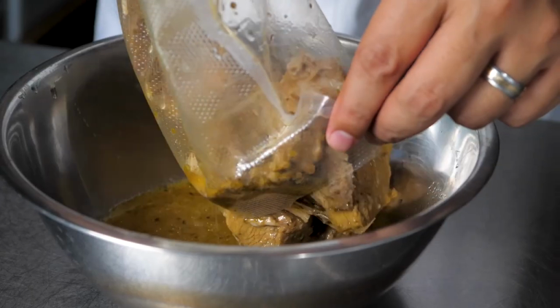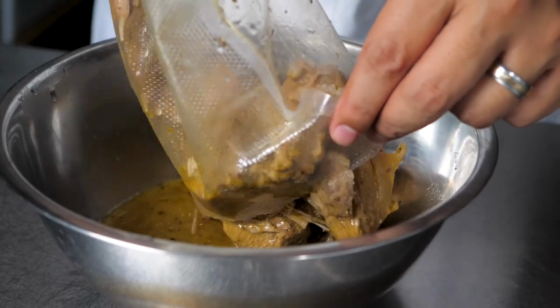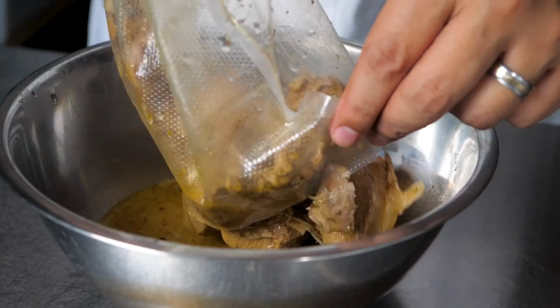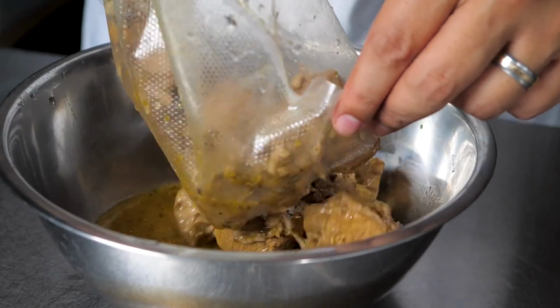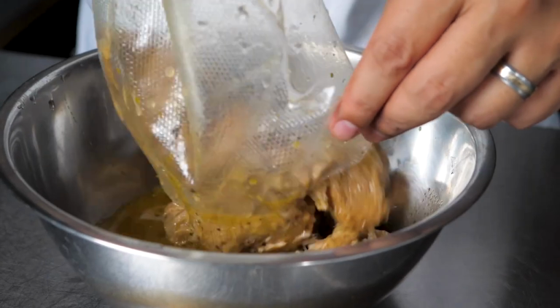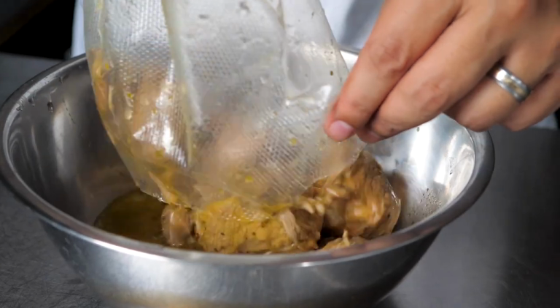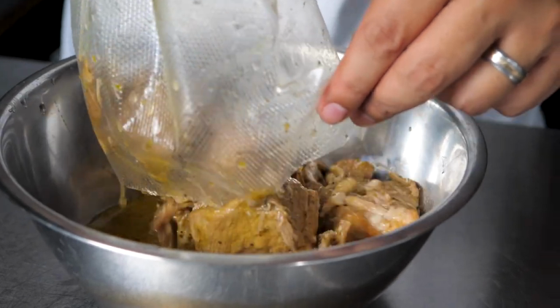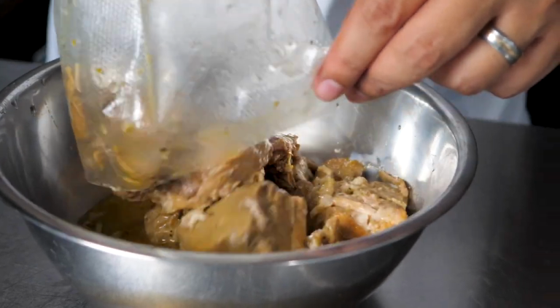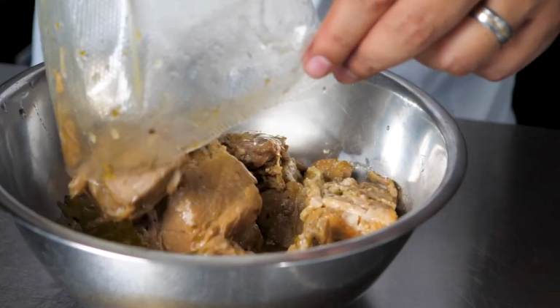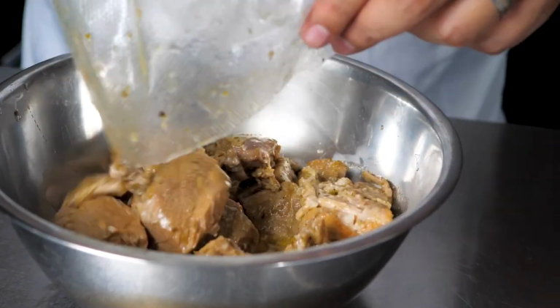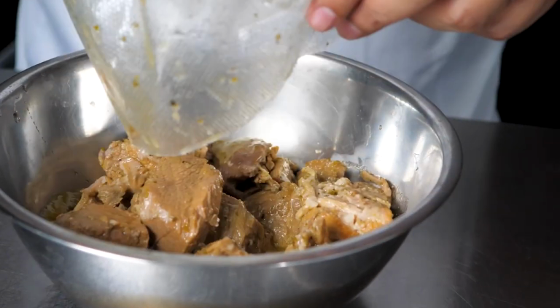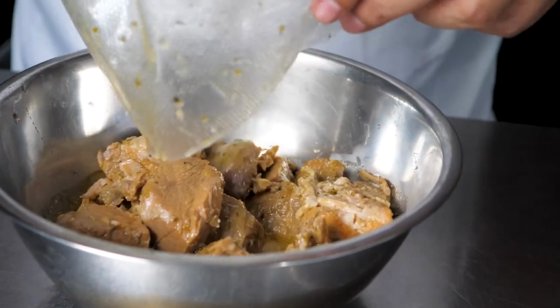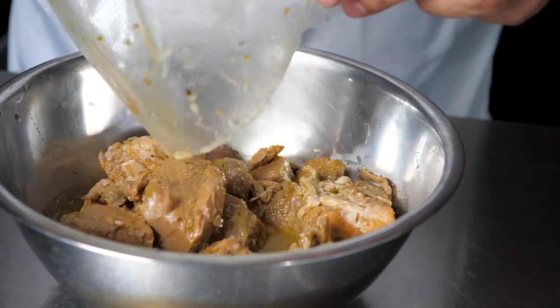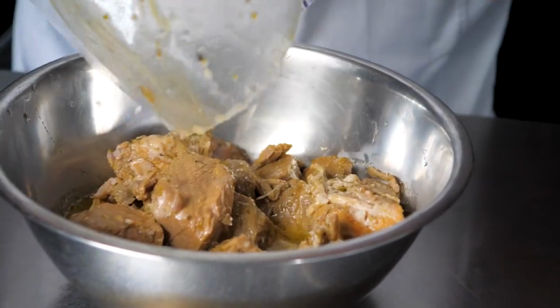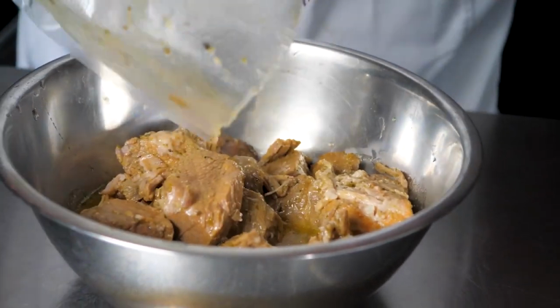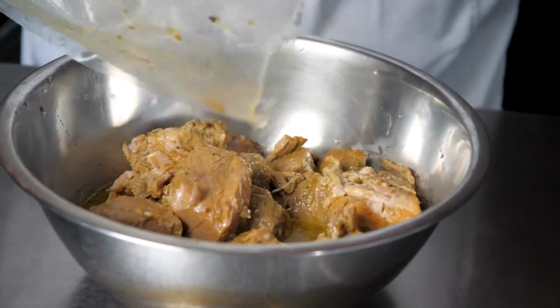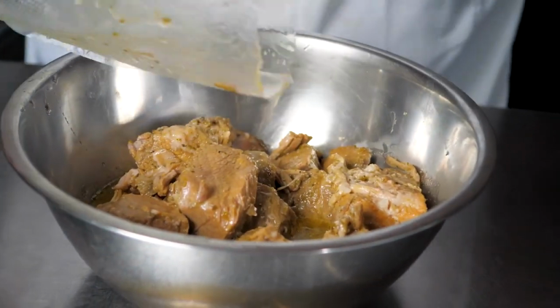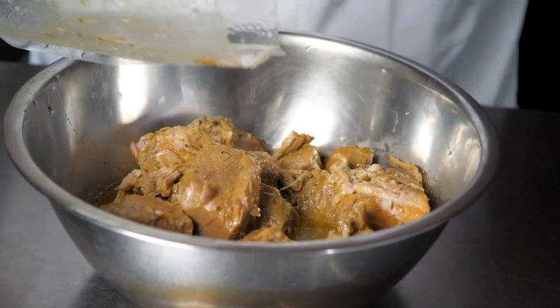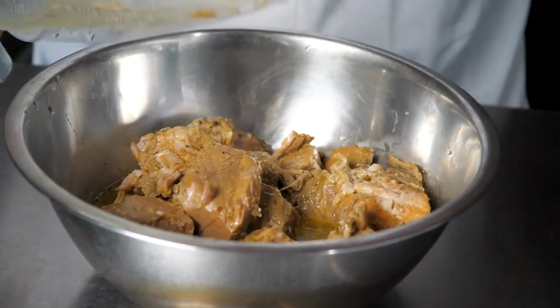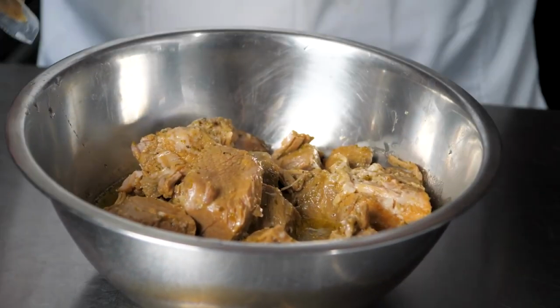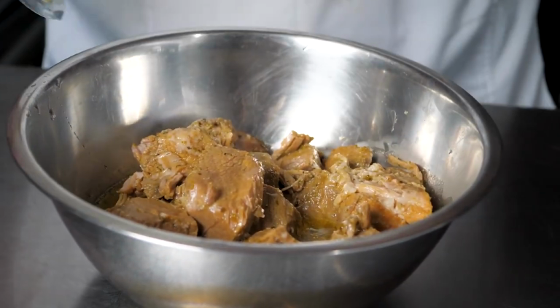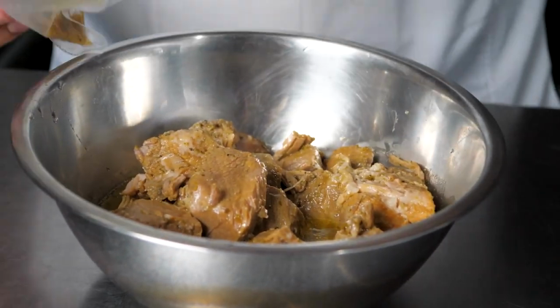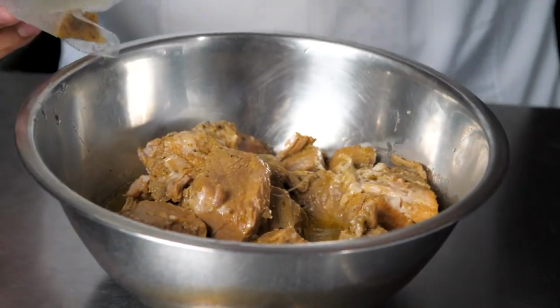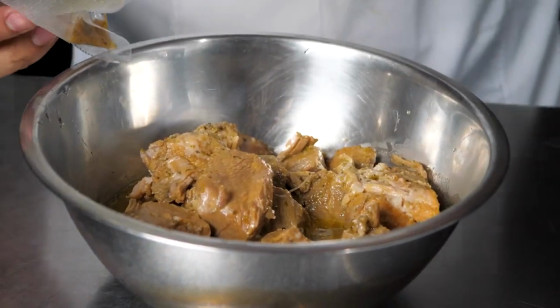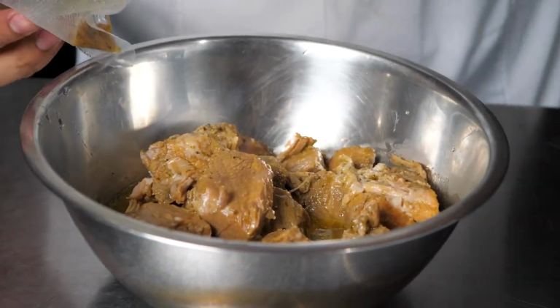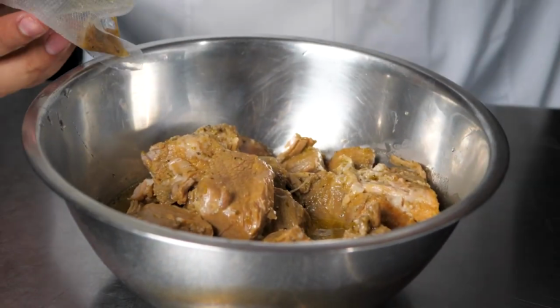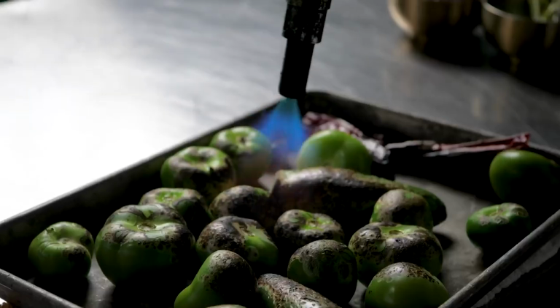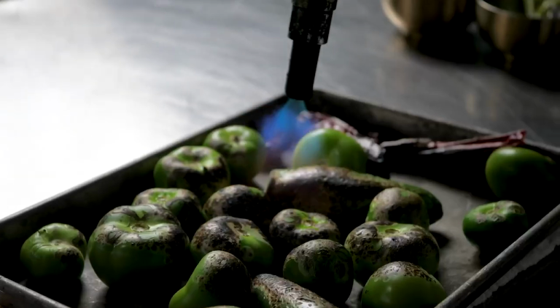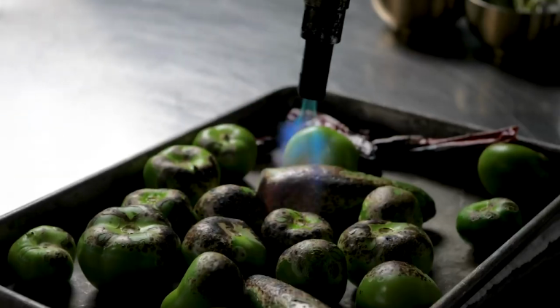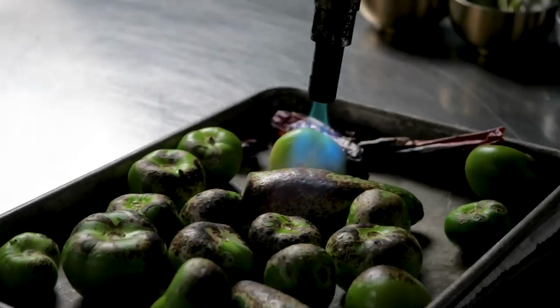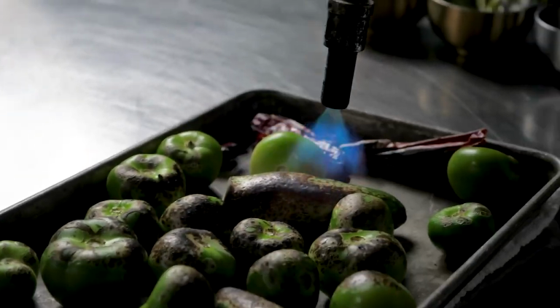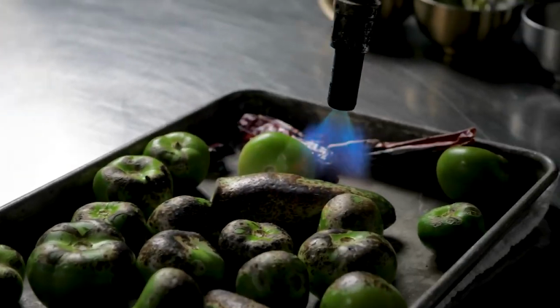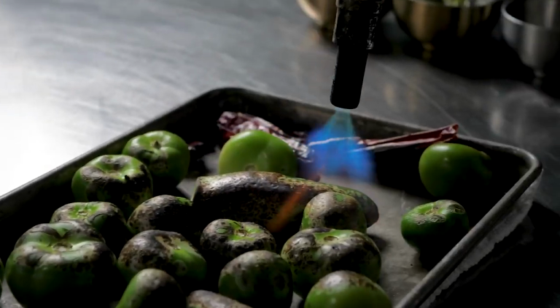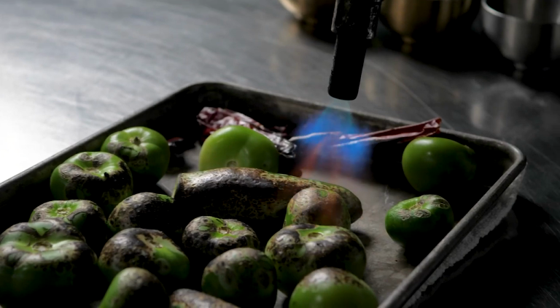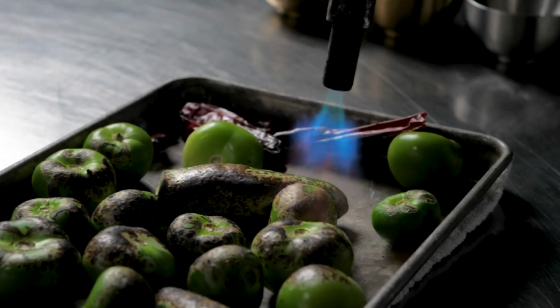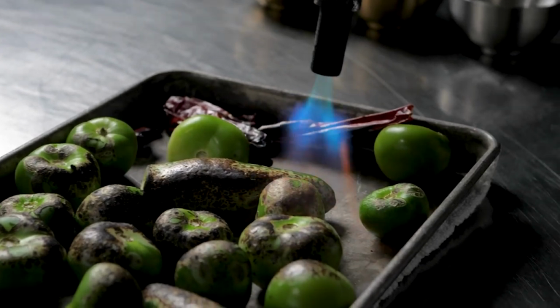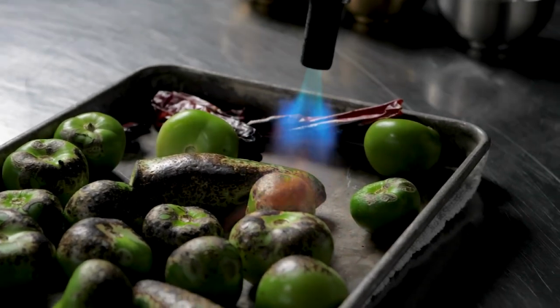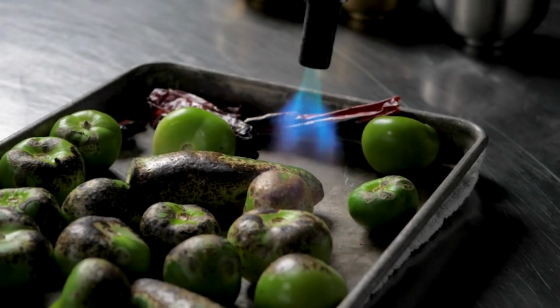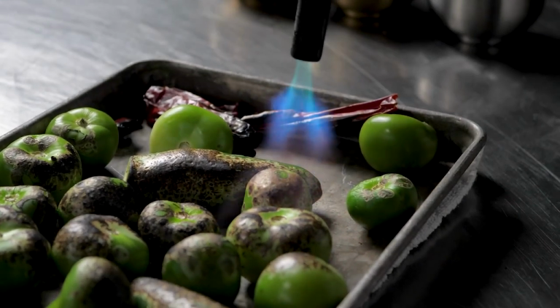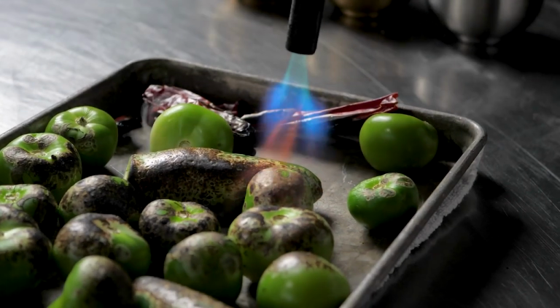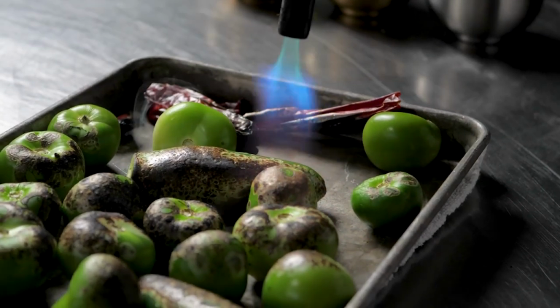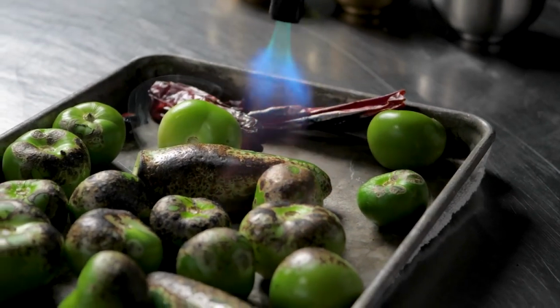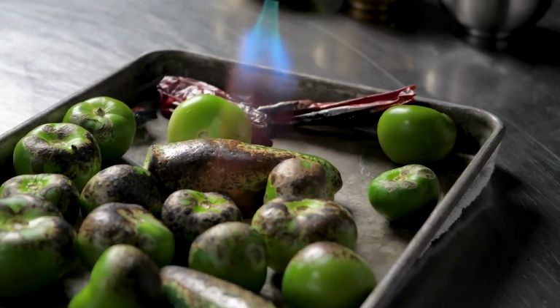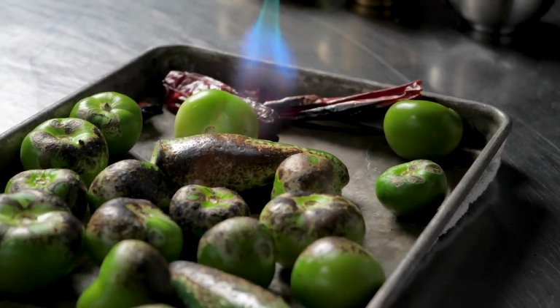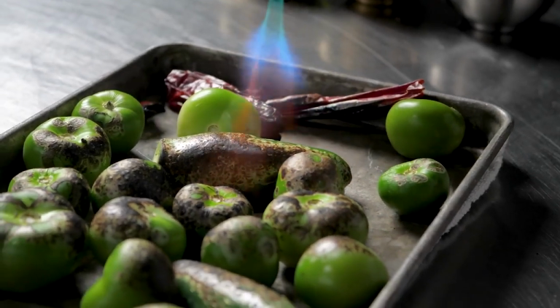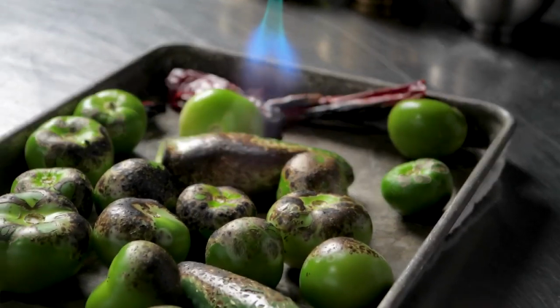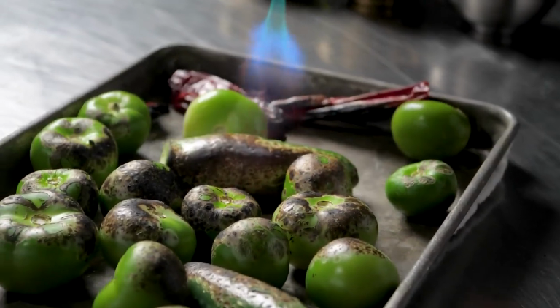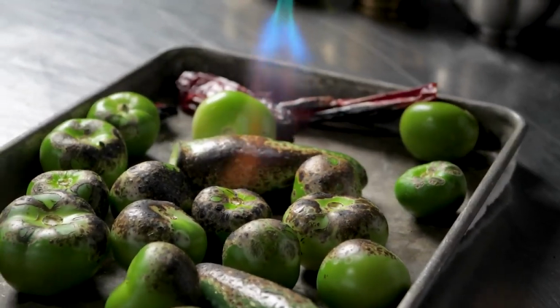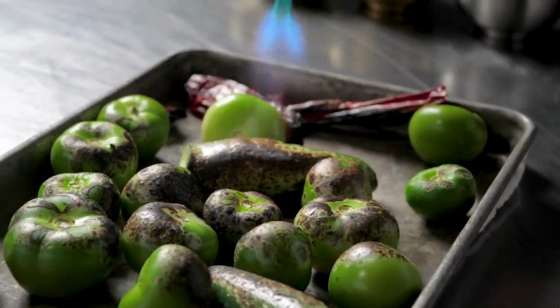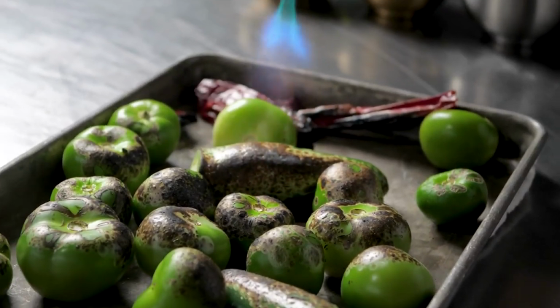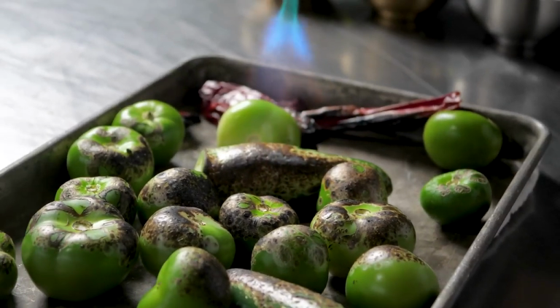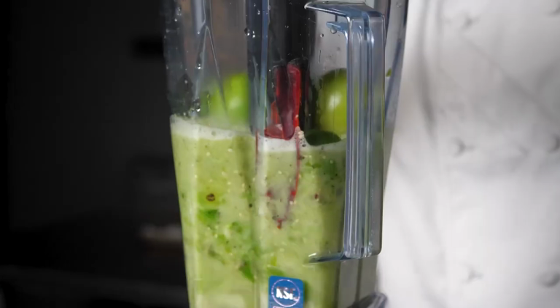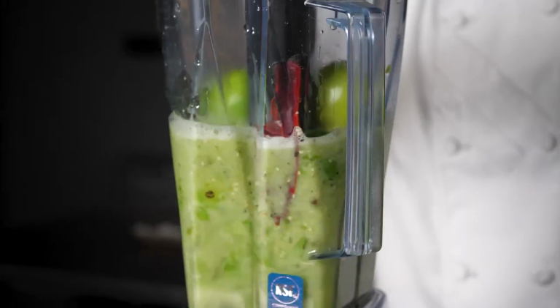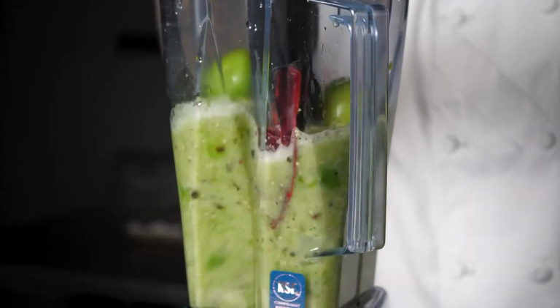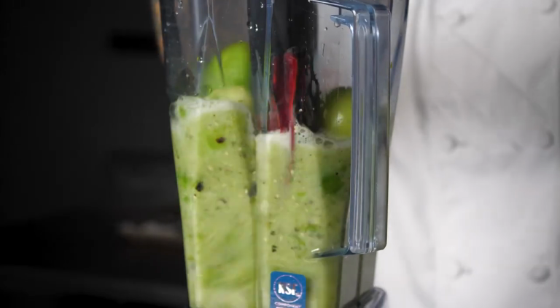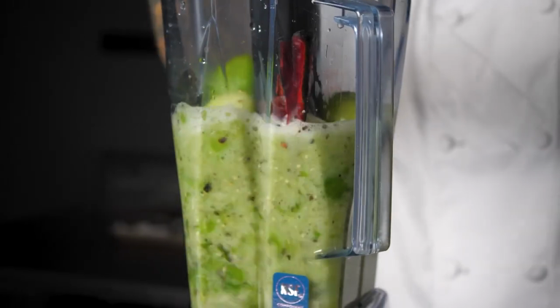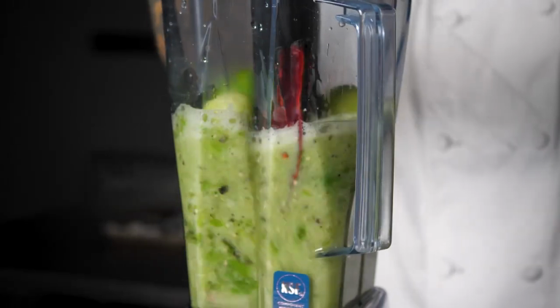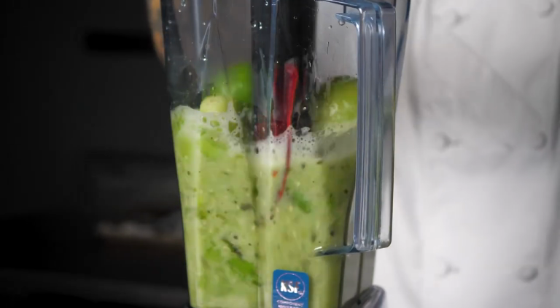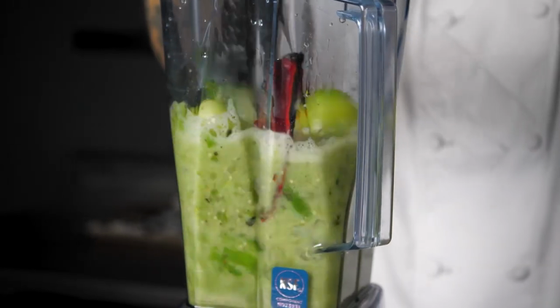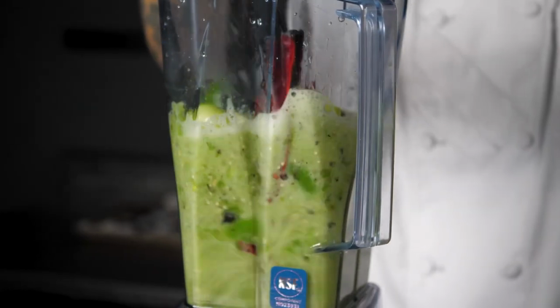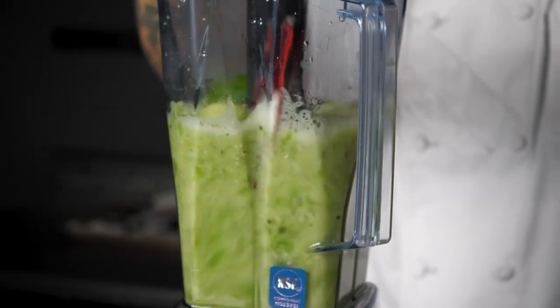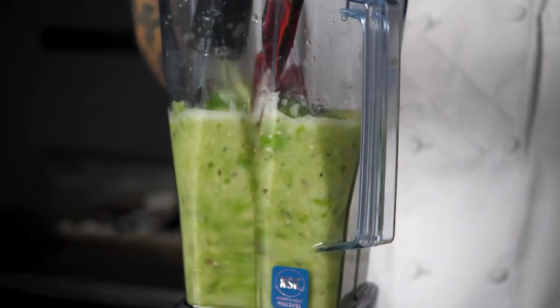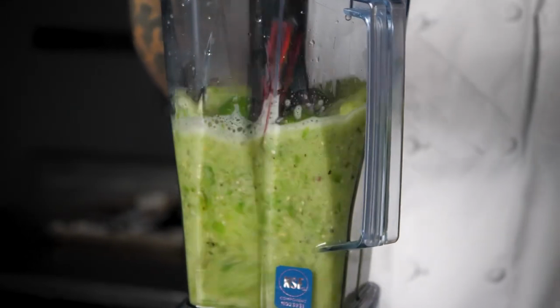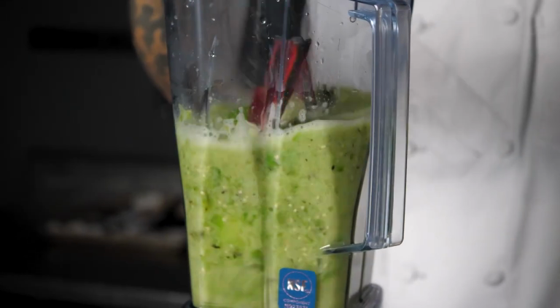I then vacuum sealed the pork and sous vide at 171 degrees for six hours. For the sauce, I charred up some tomatillos, guajillos, and jalapeños.